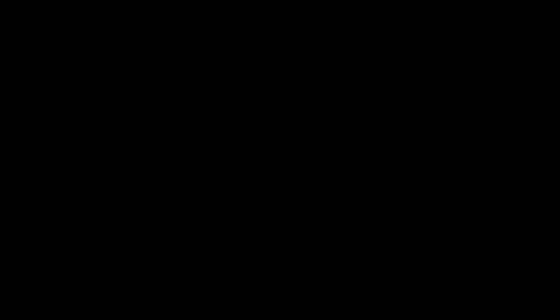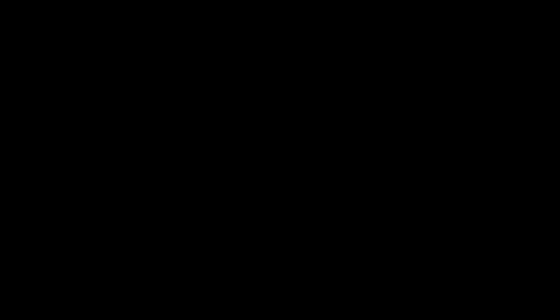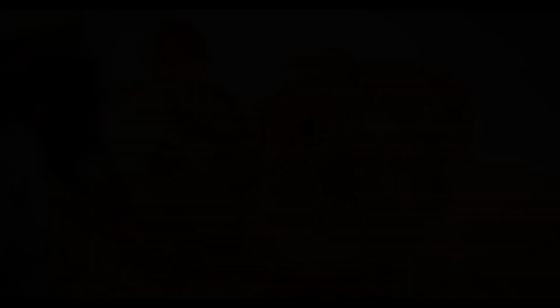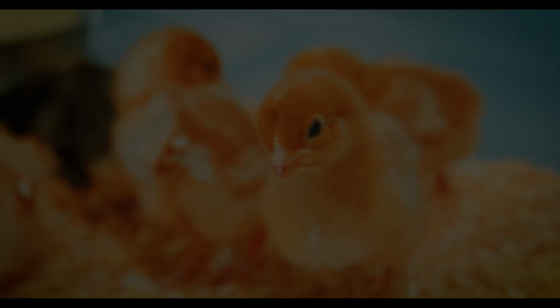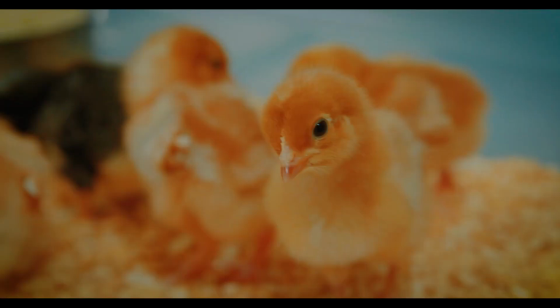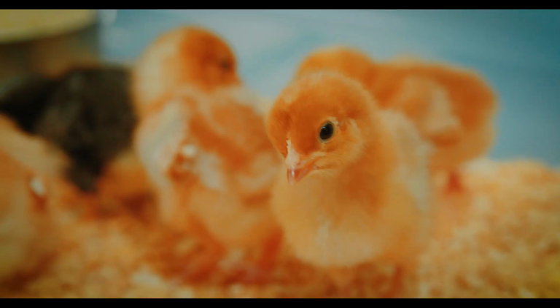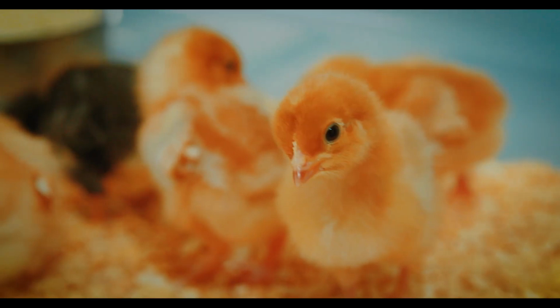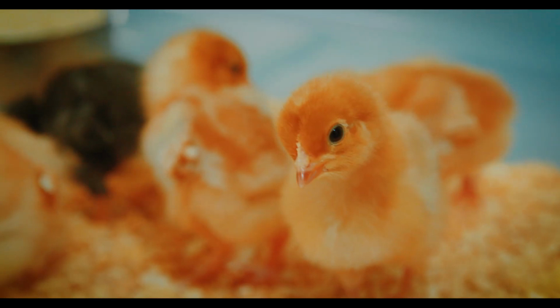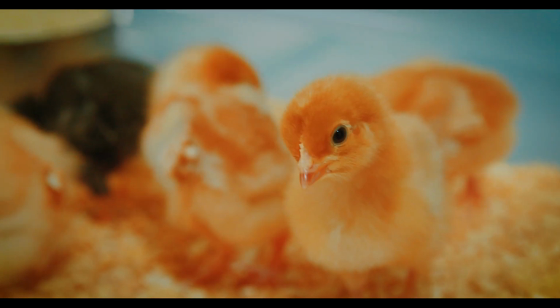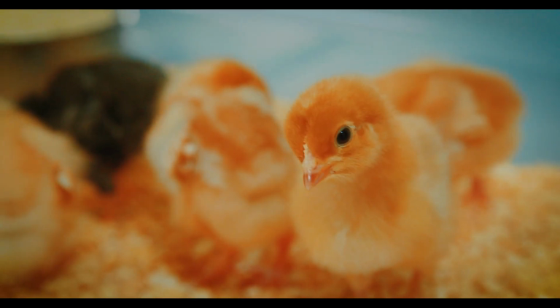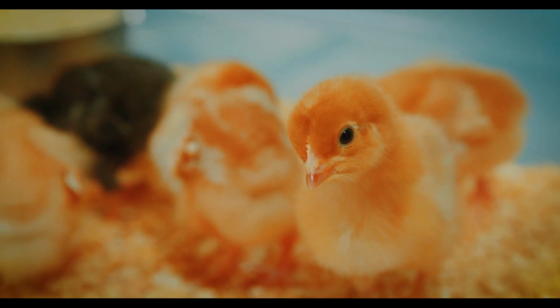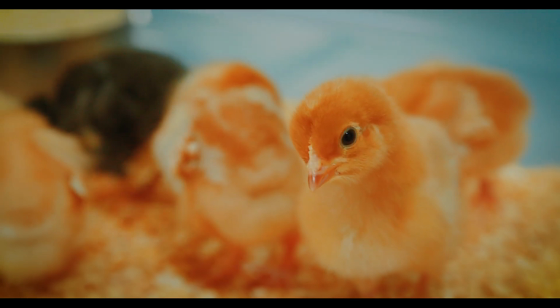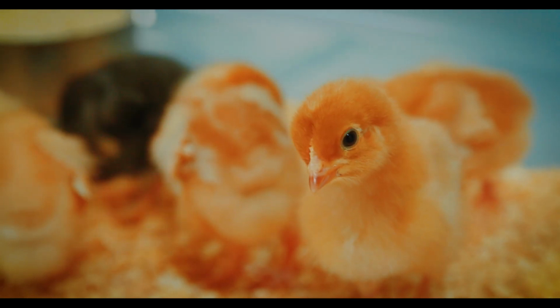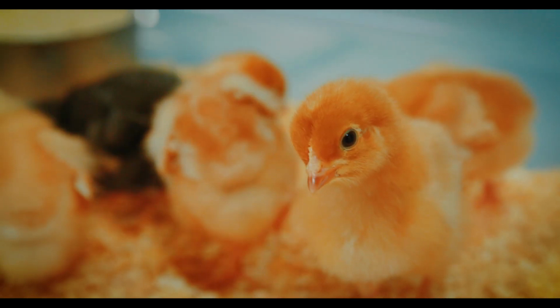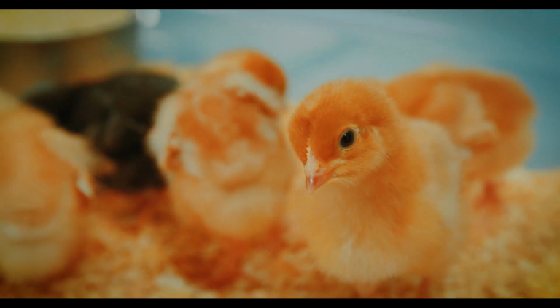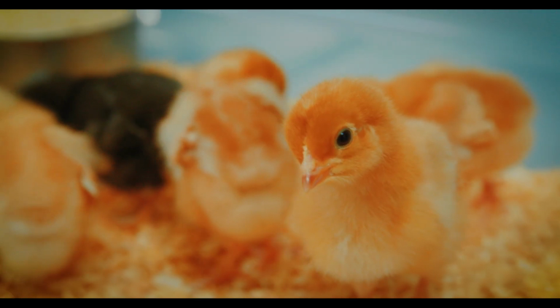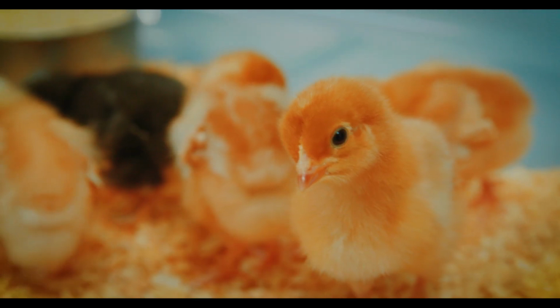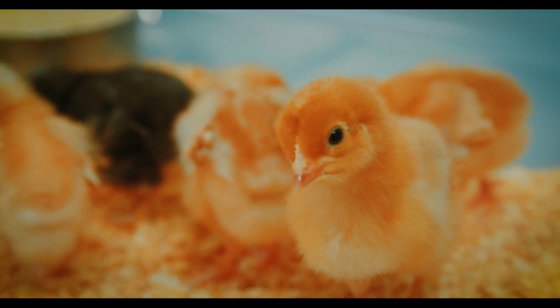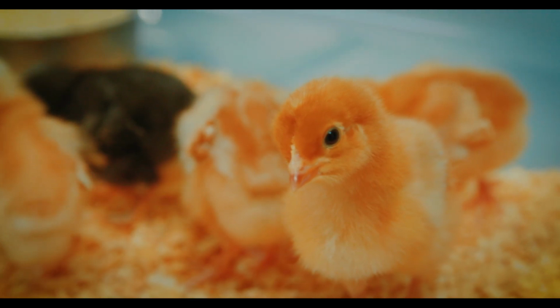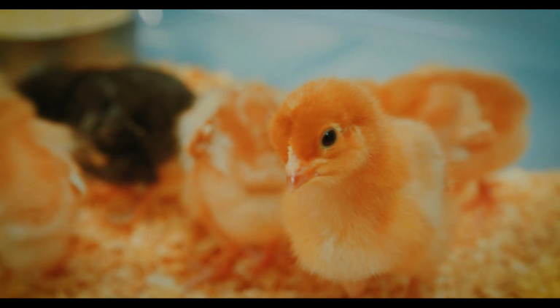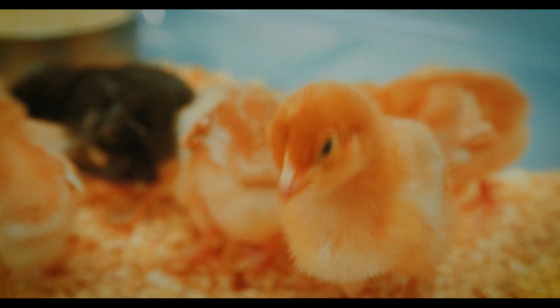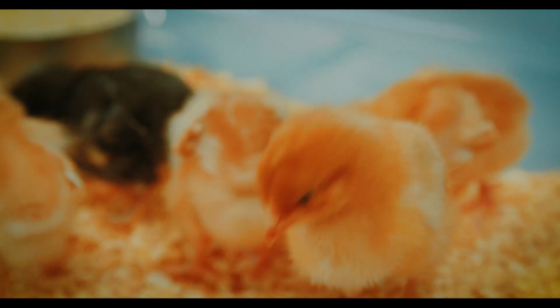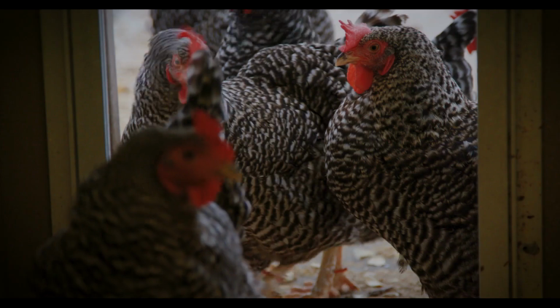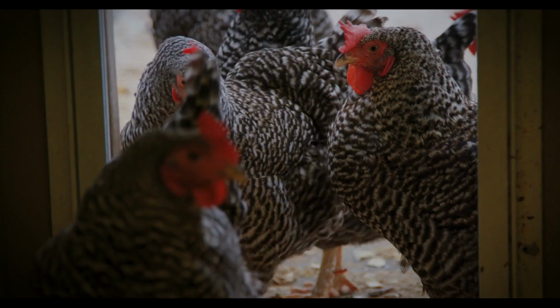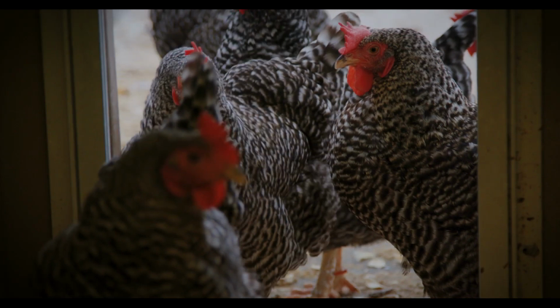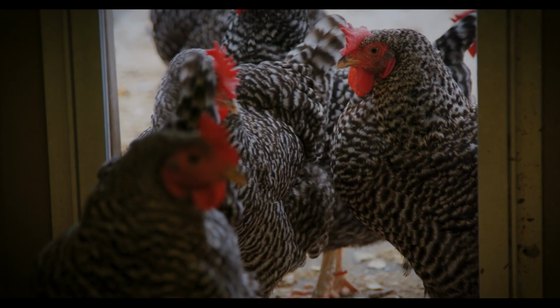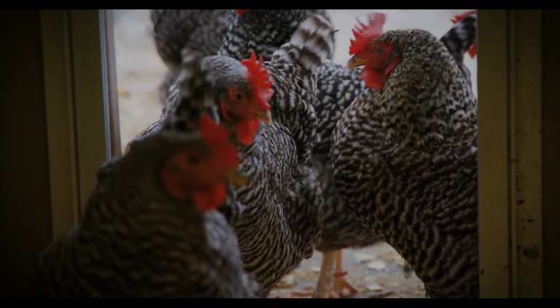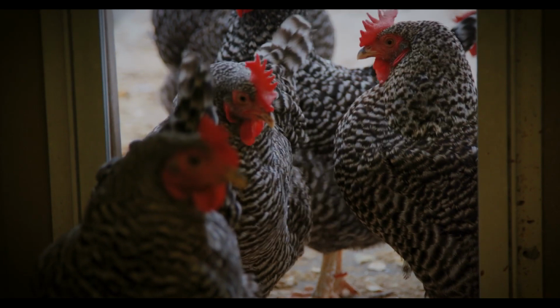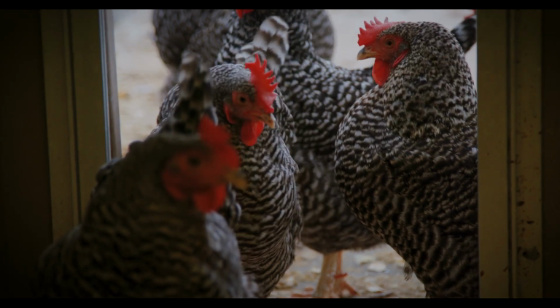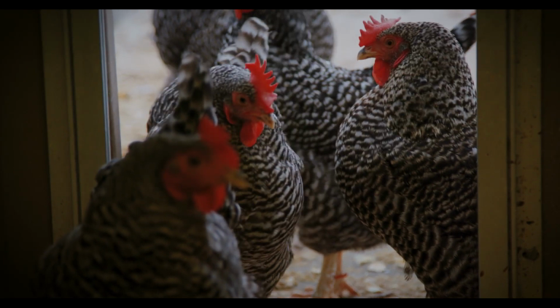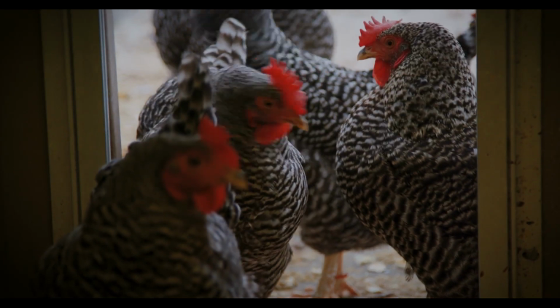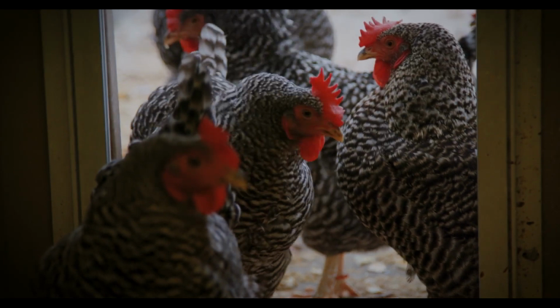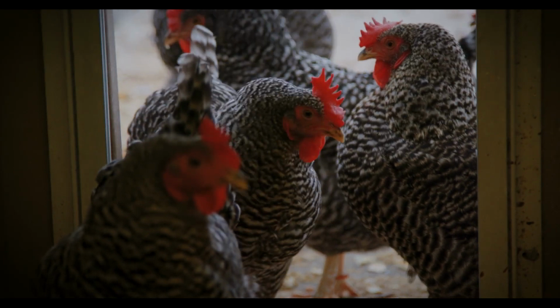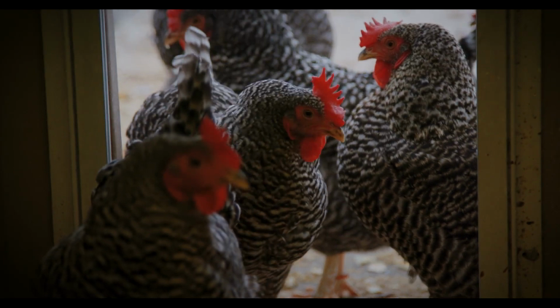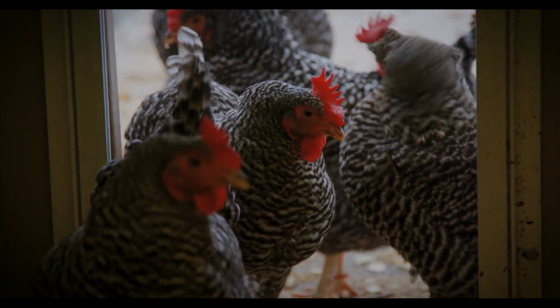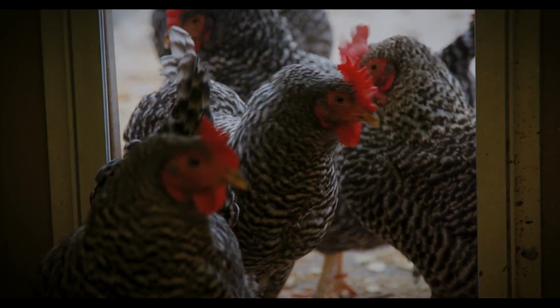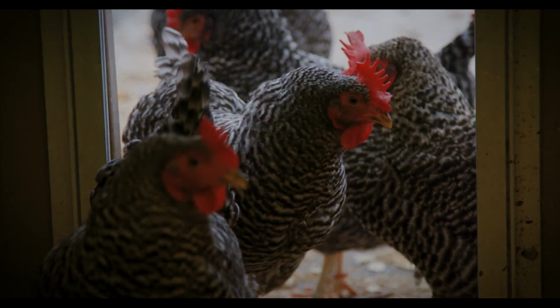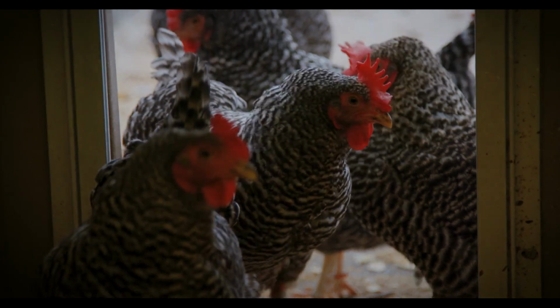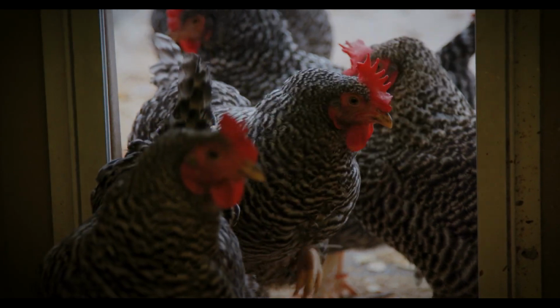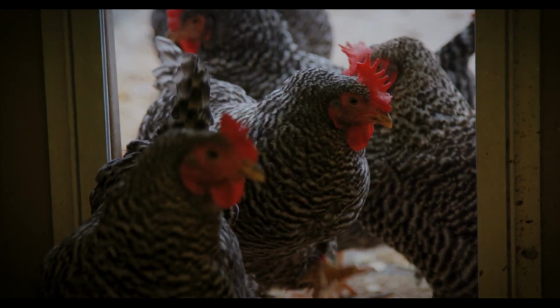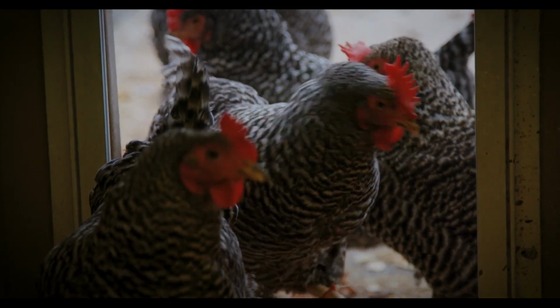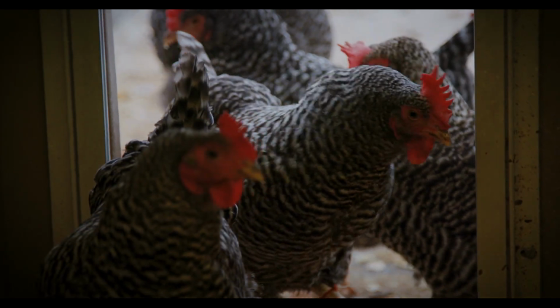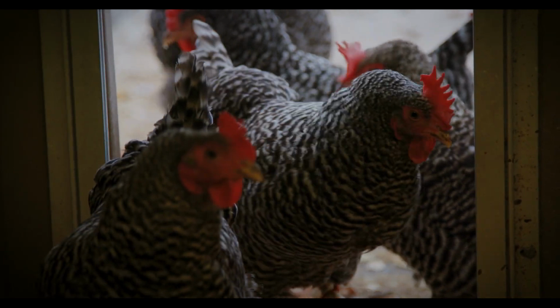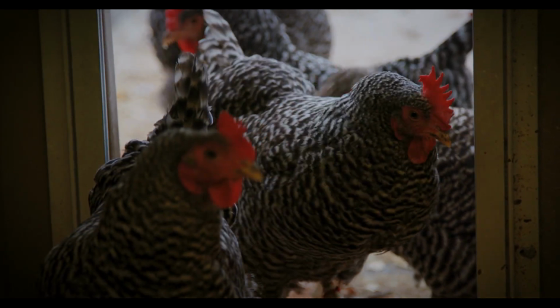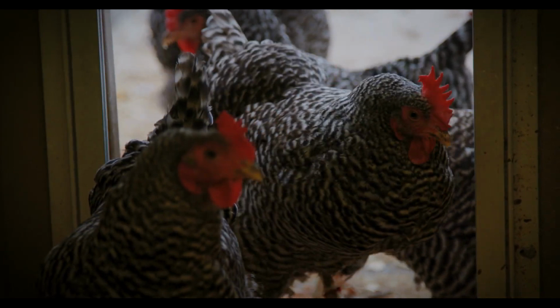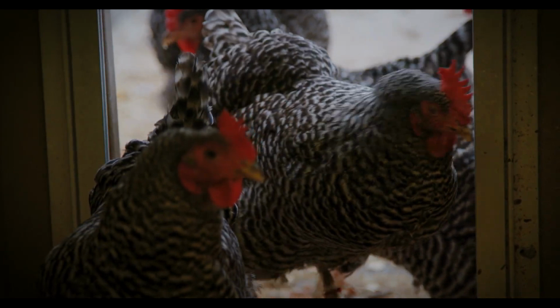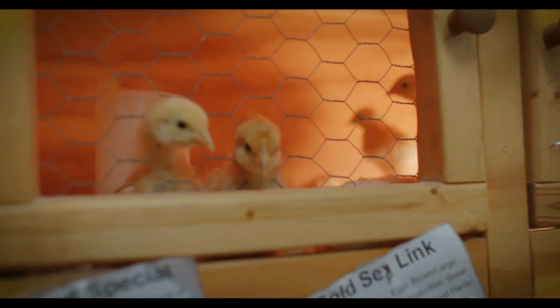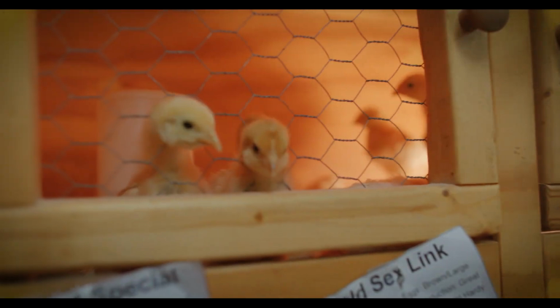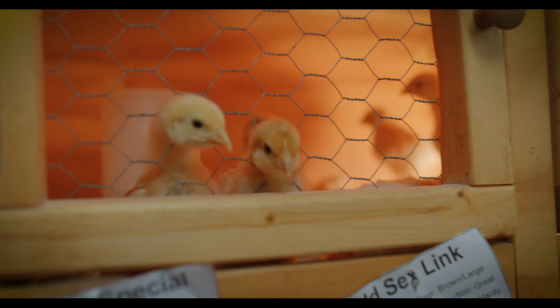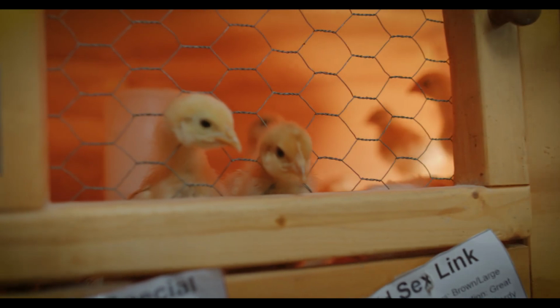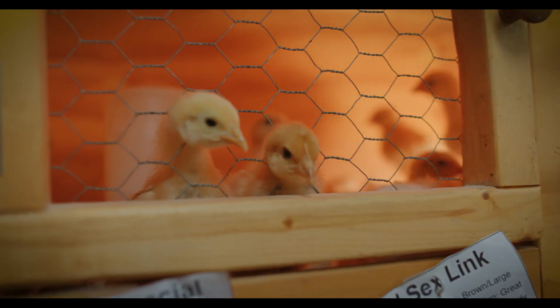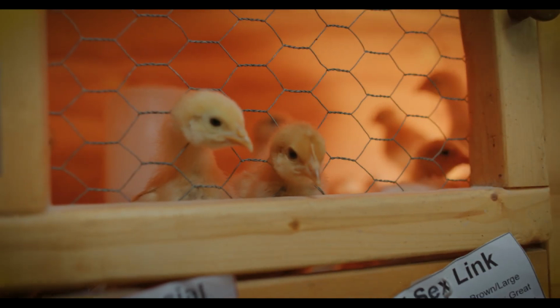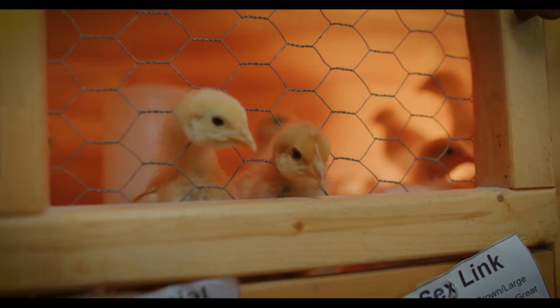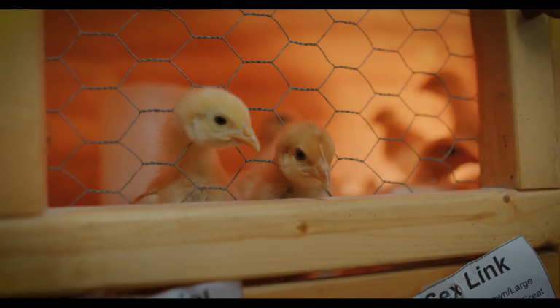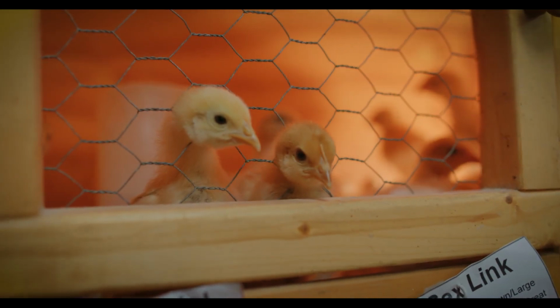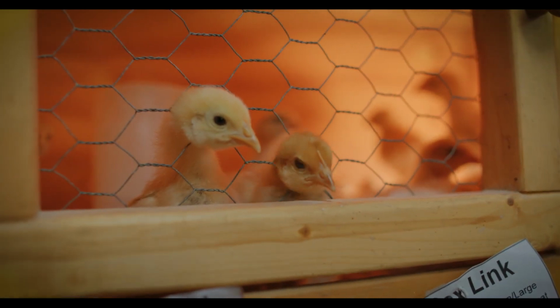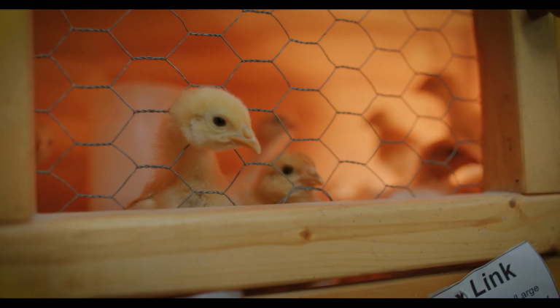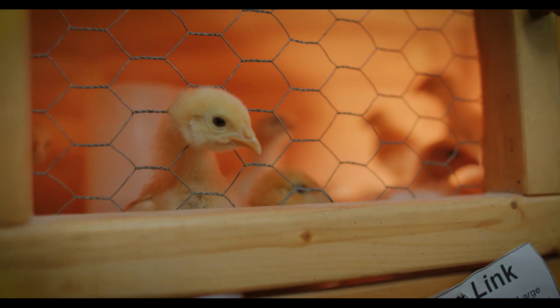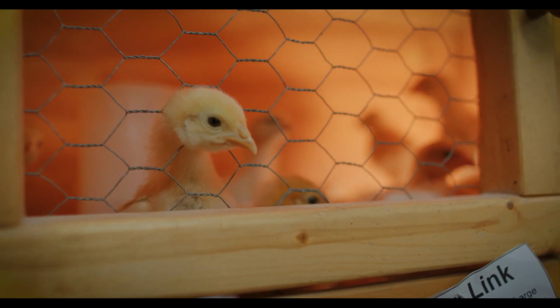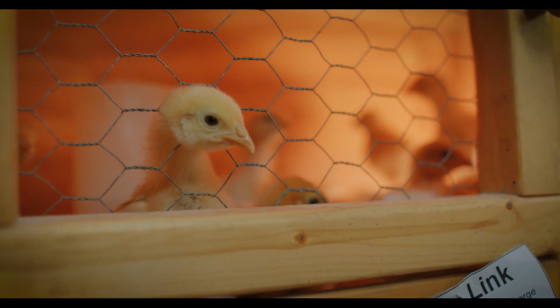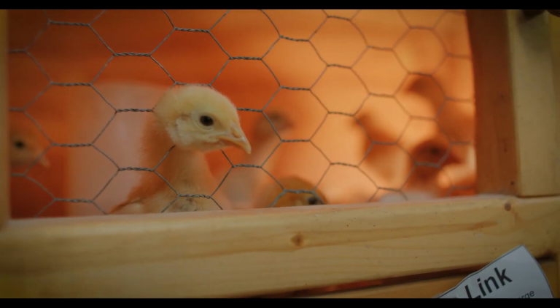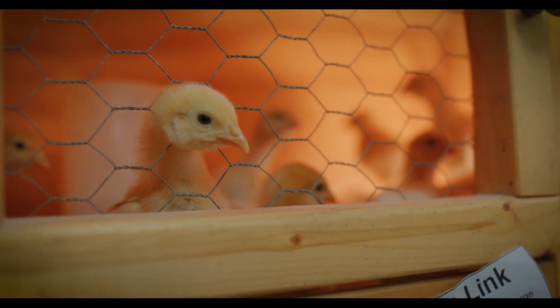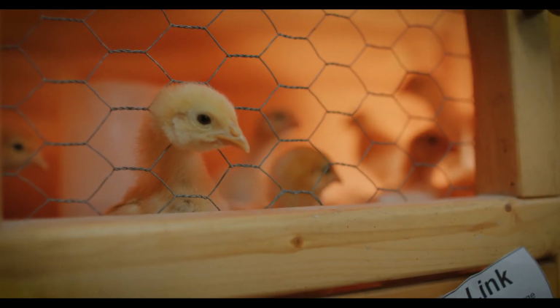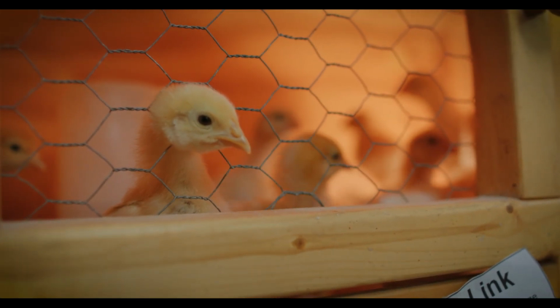From cute baby chick to retirement, there are six important chick stages, each signaling nutrition changes to your flock's complete feed.